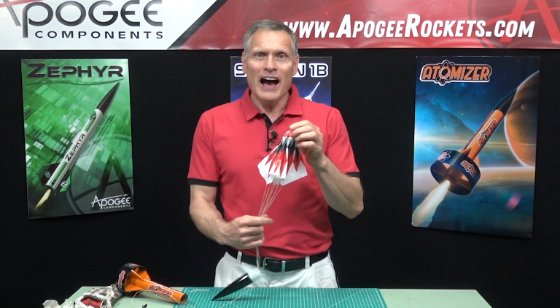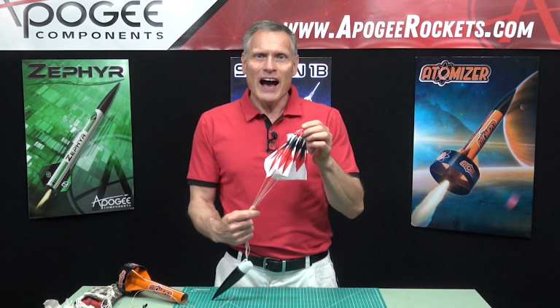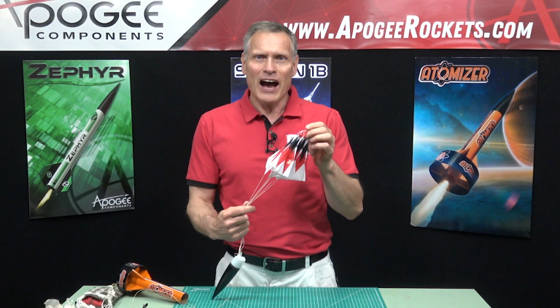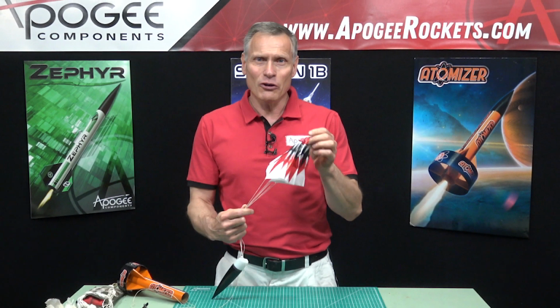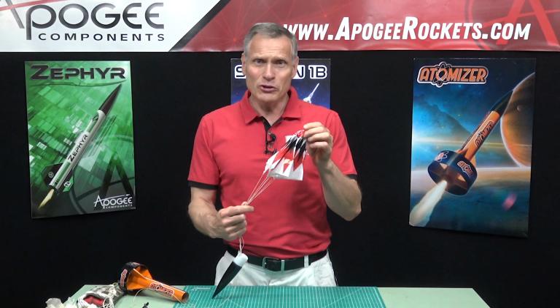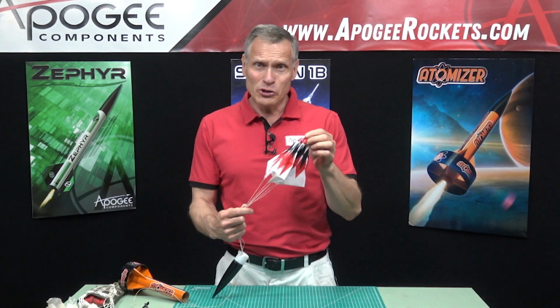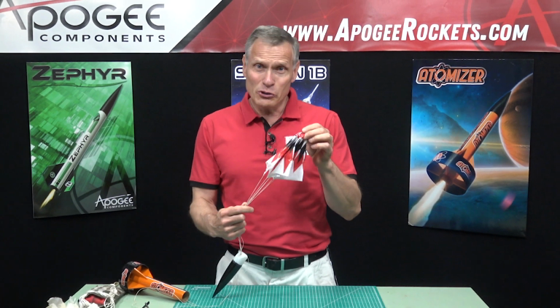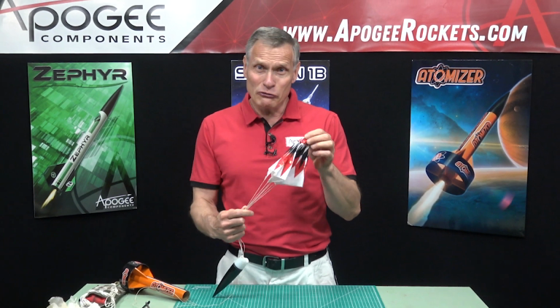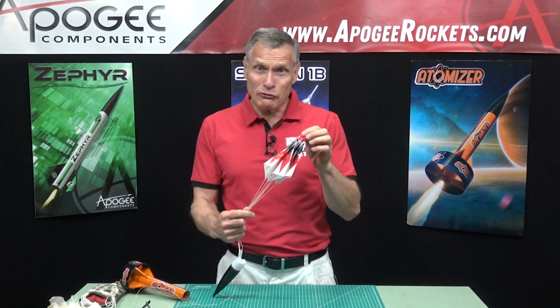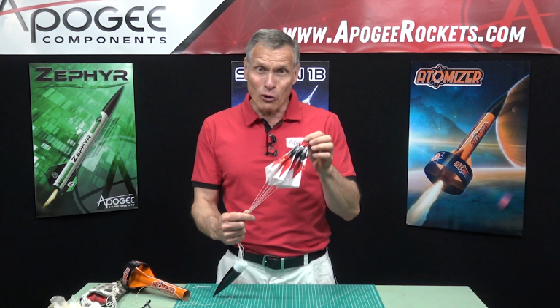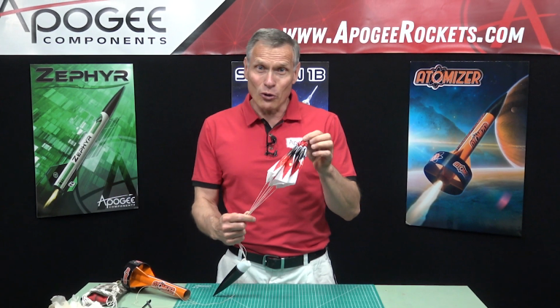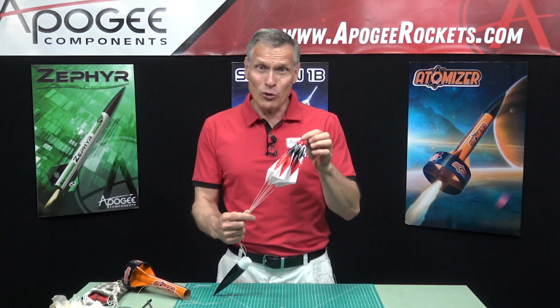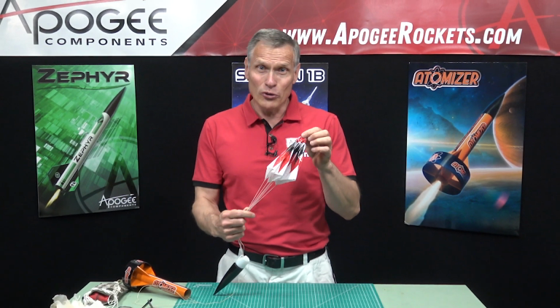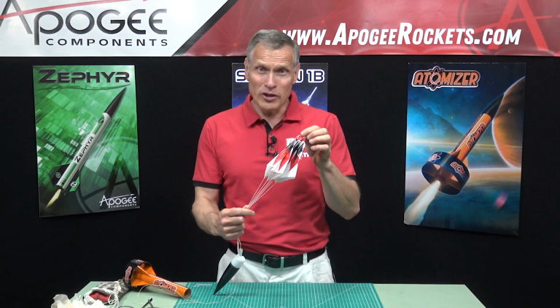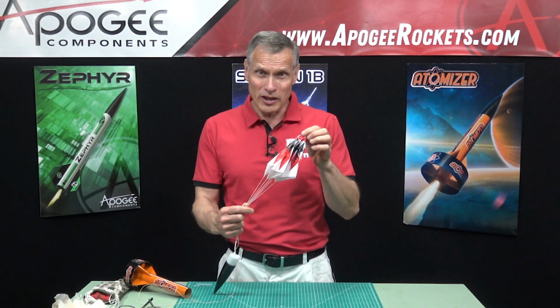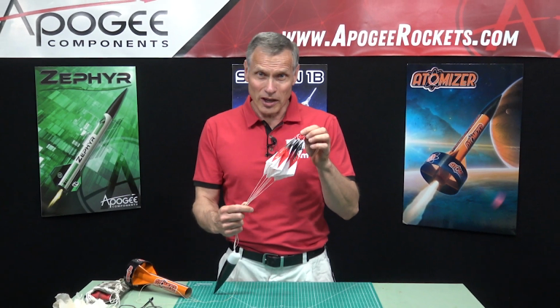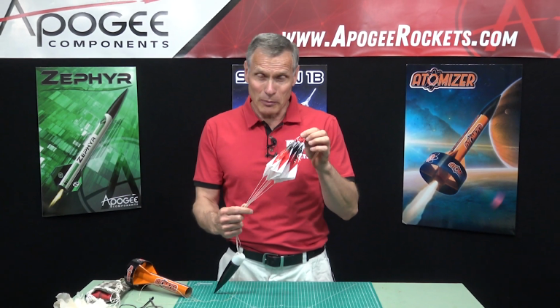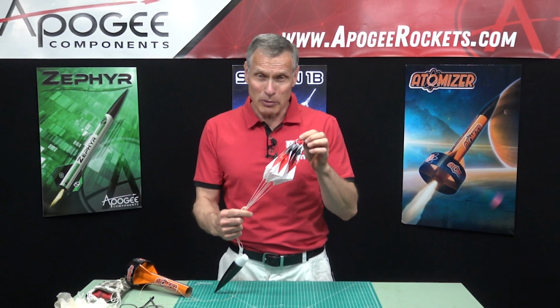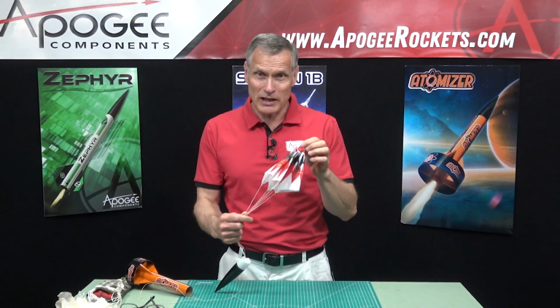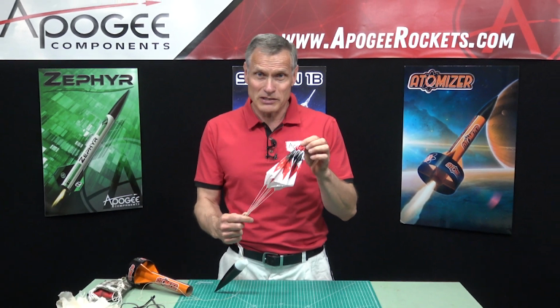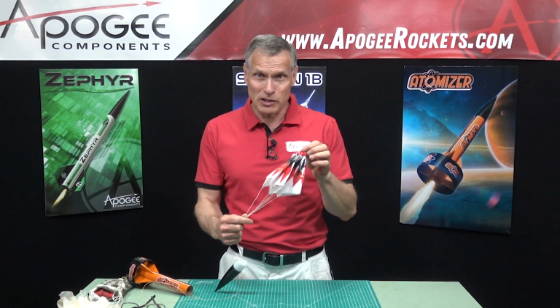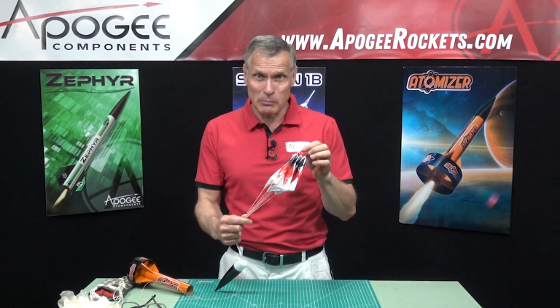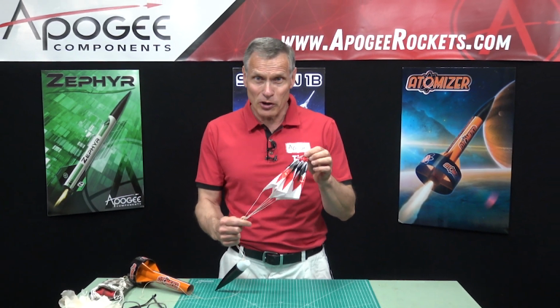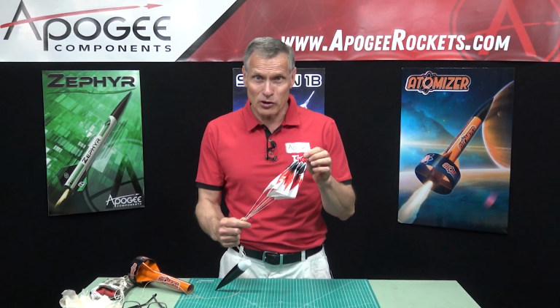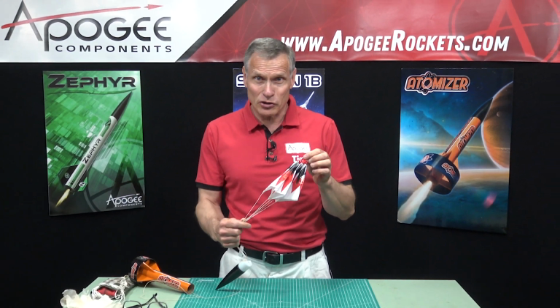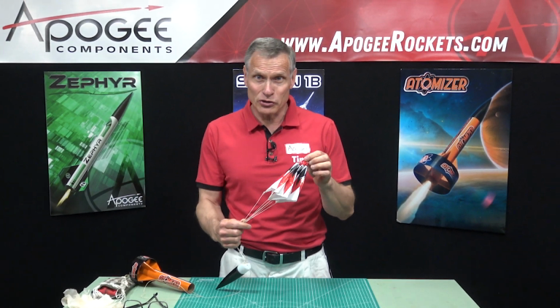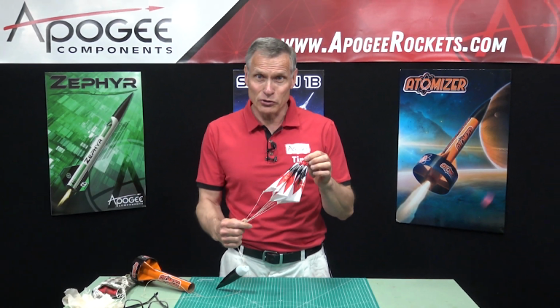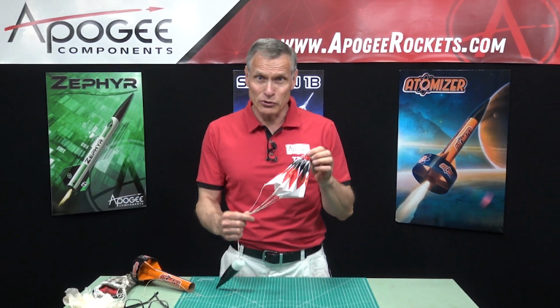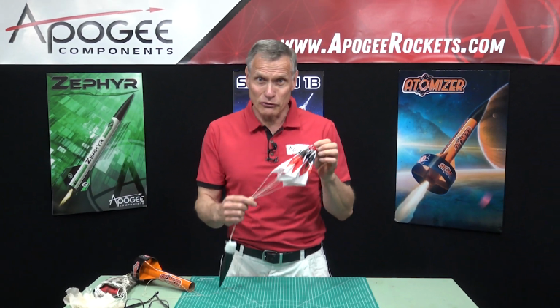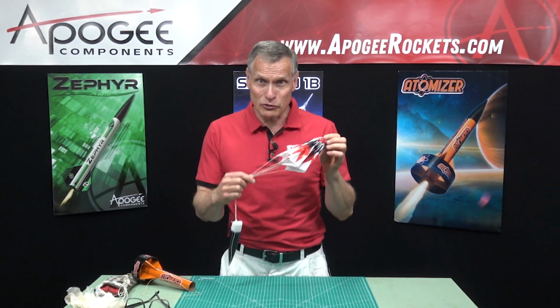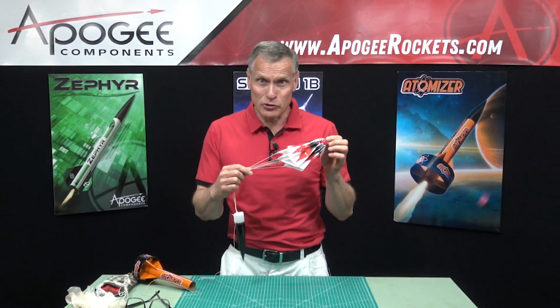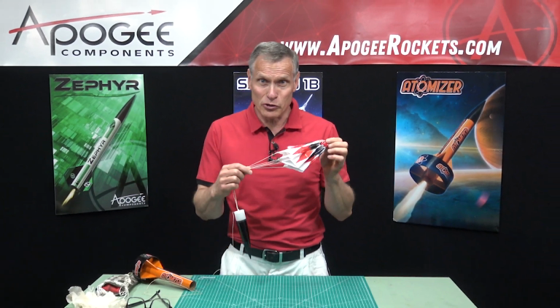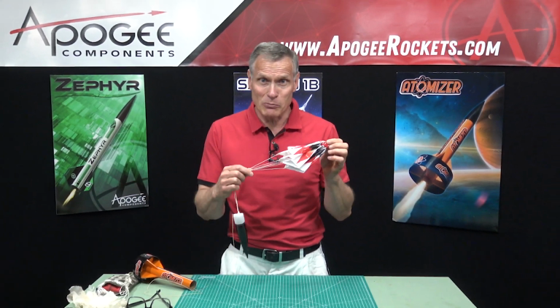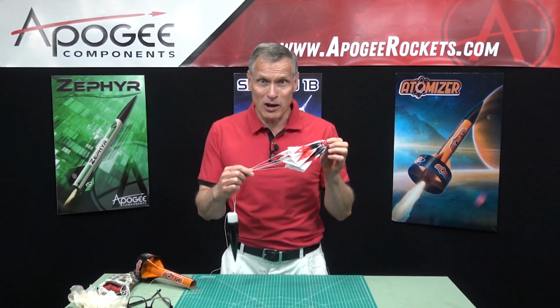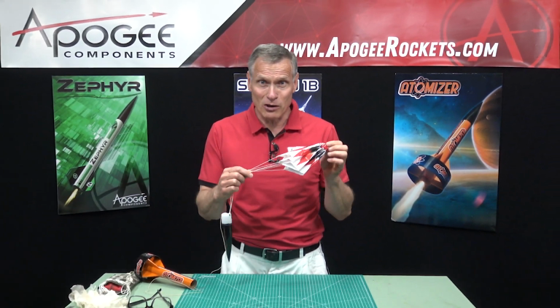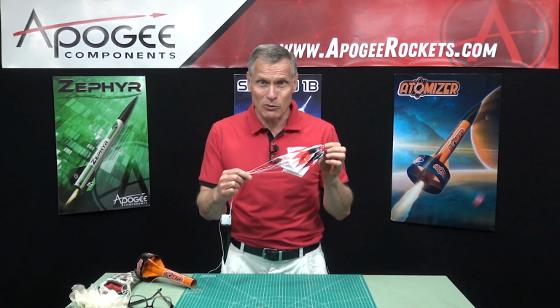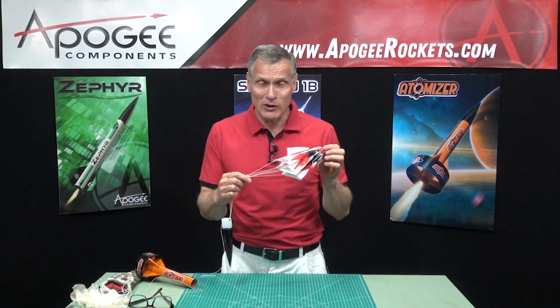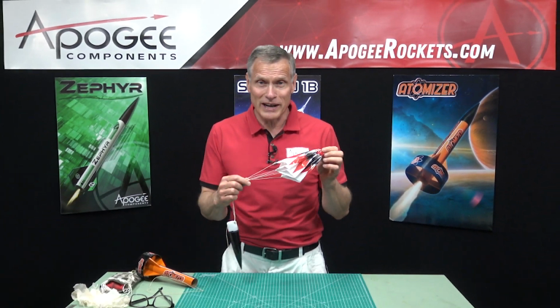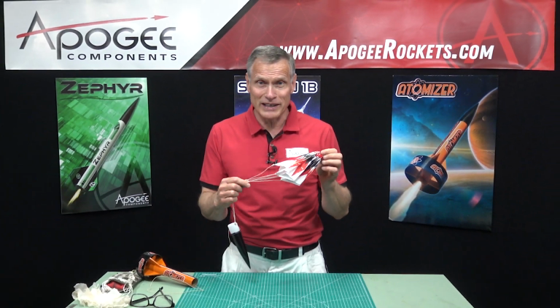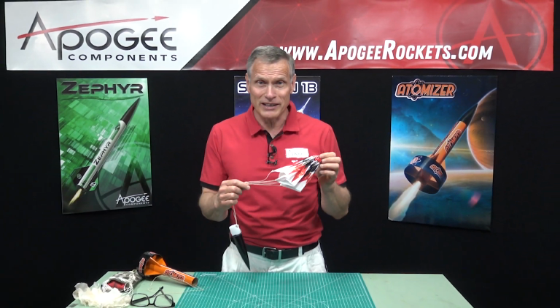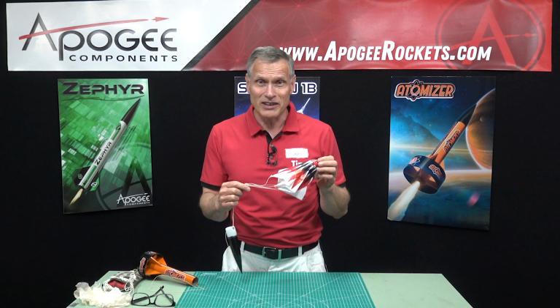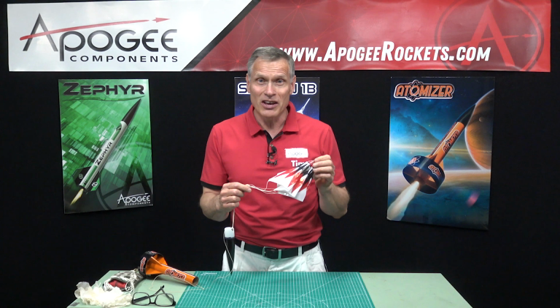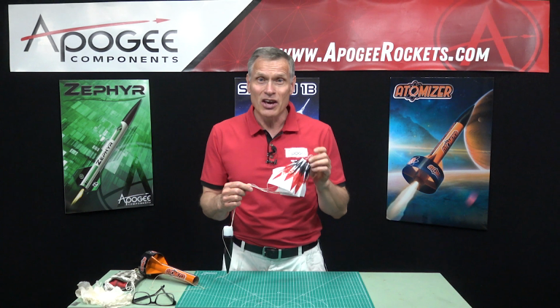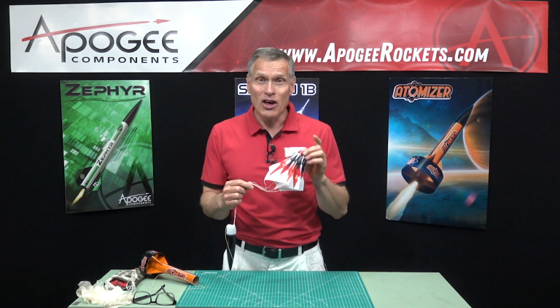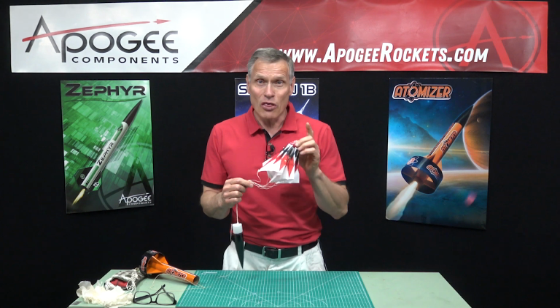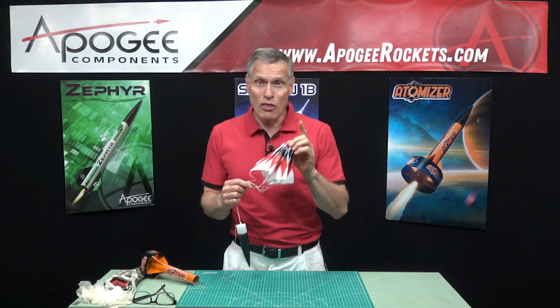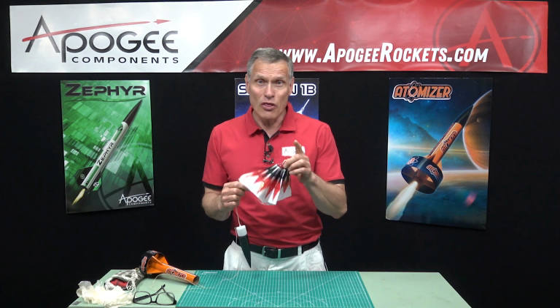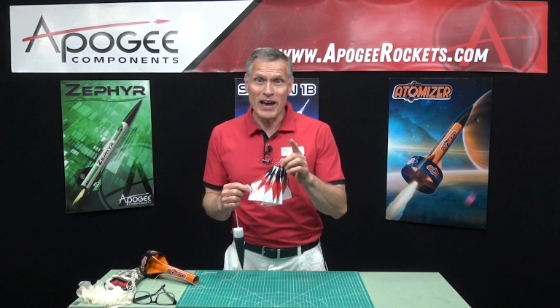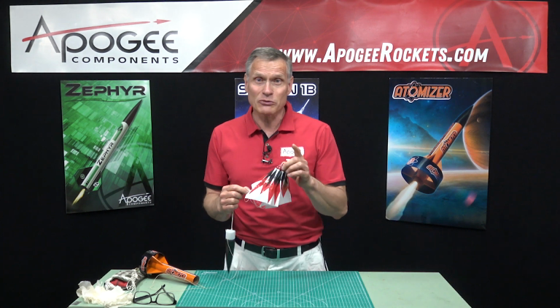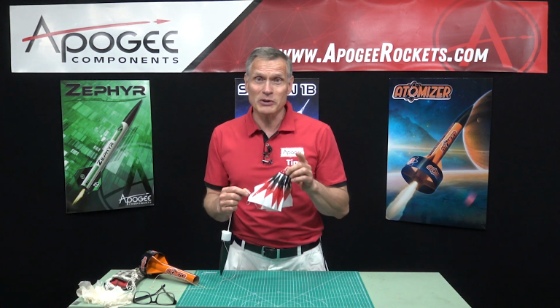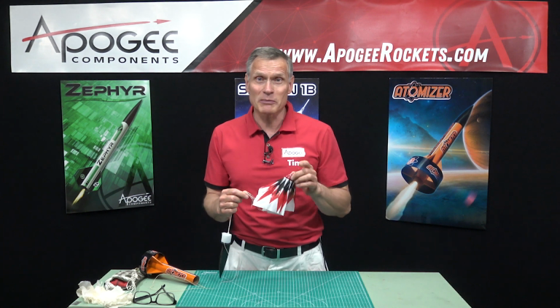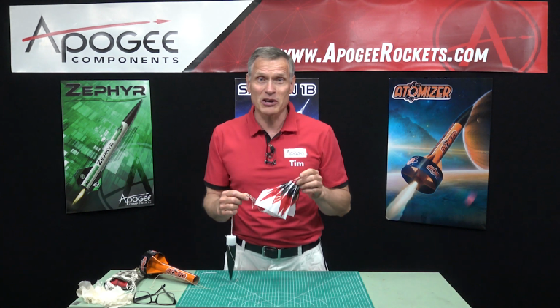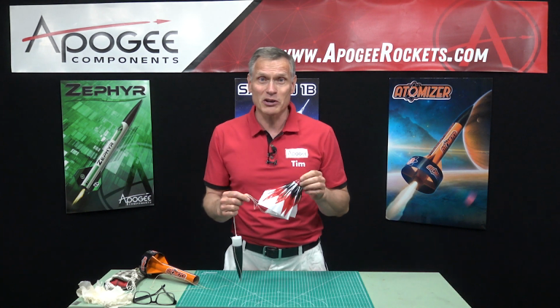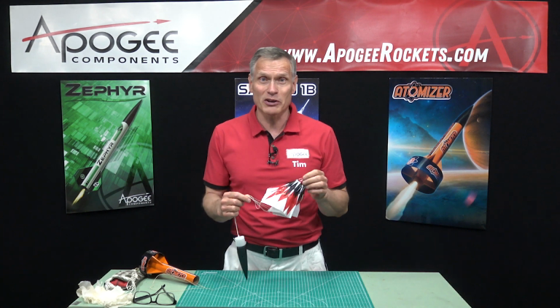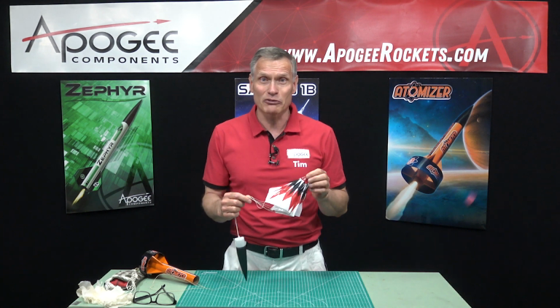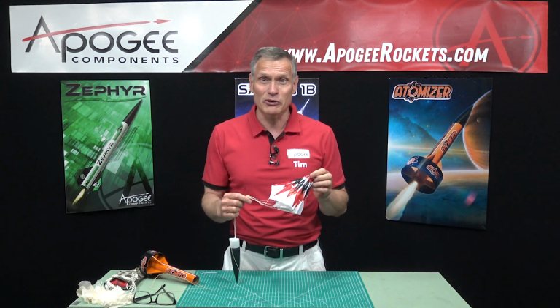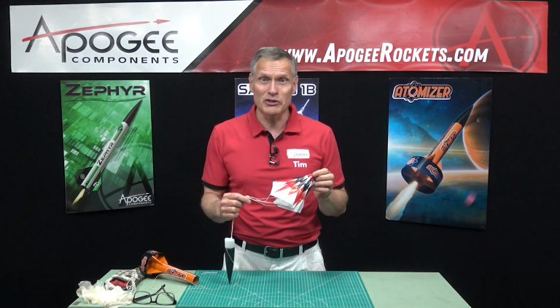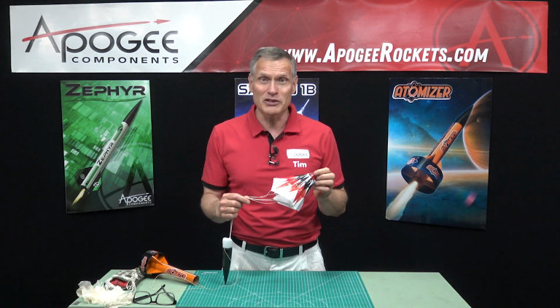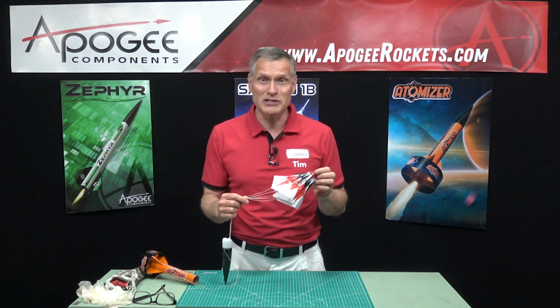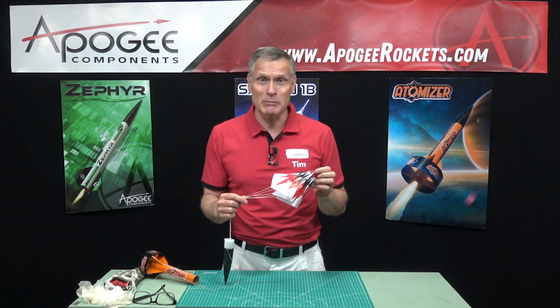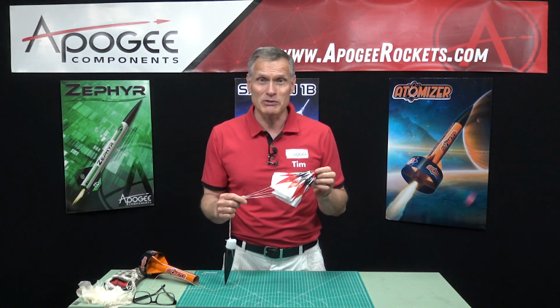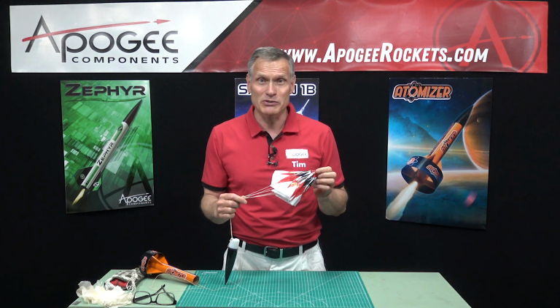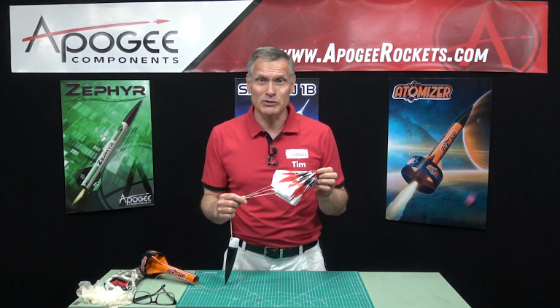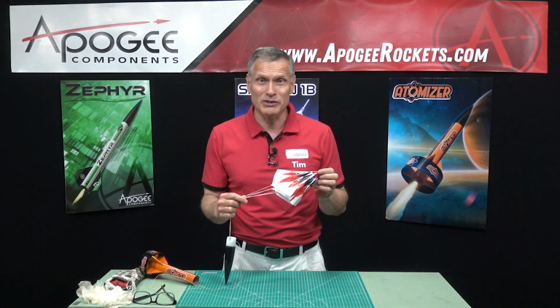How do you fold a plastic parachute for your model rocket? That's what I'm going to cover in this episode.